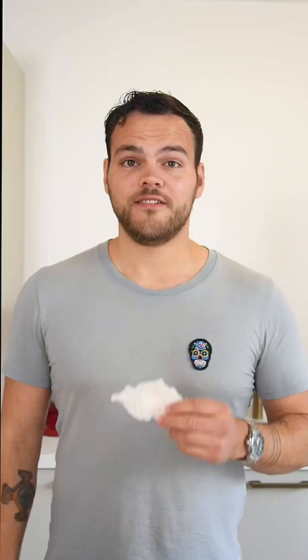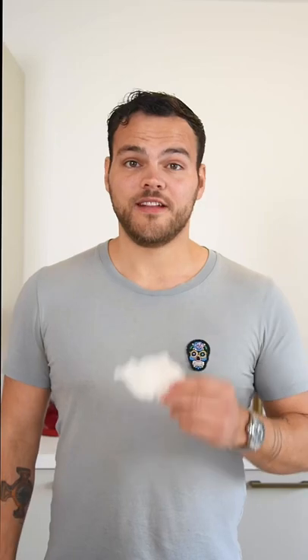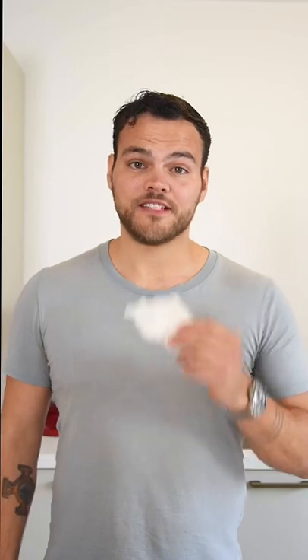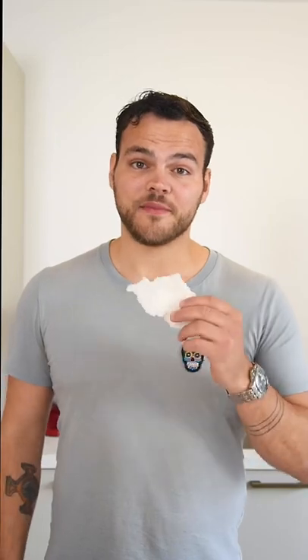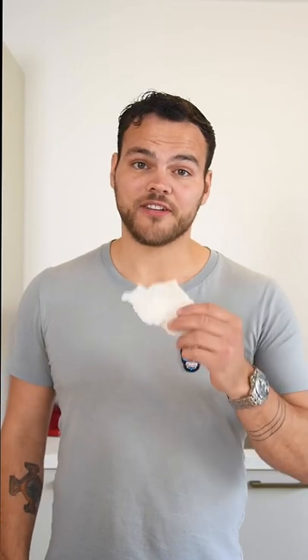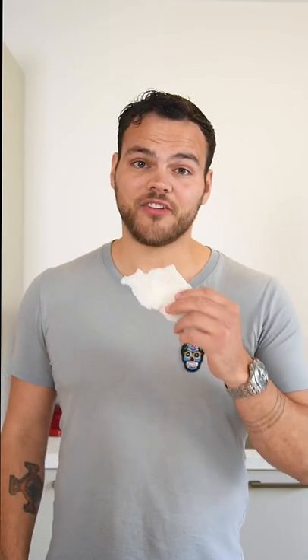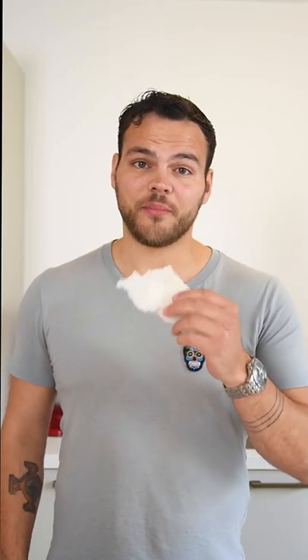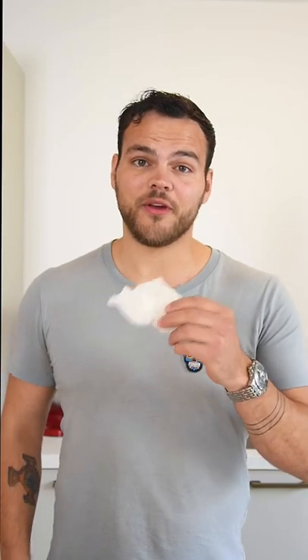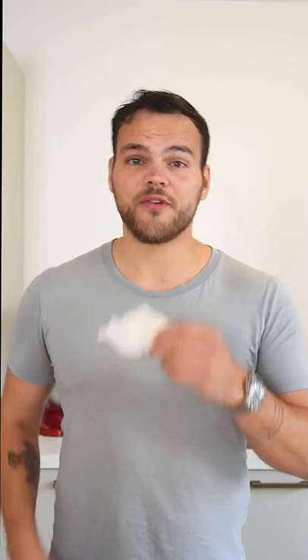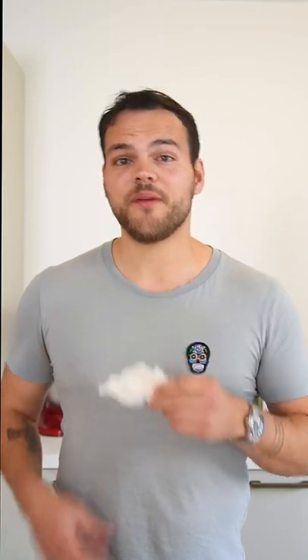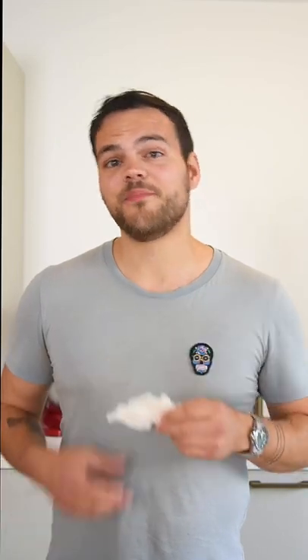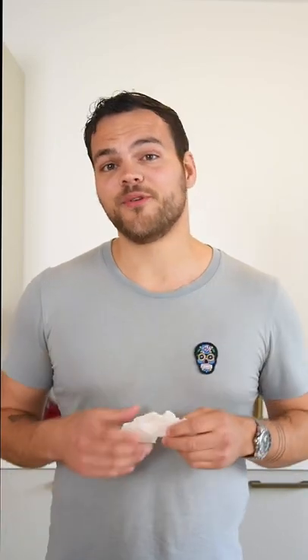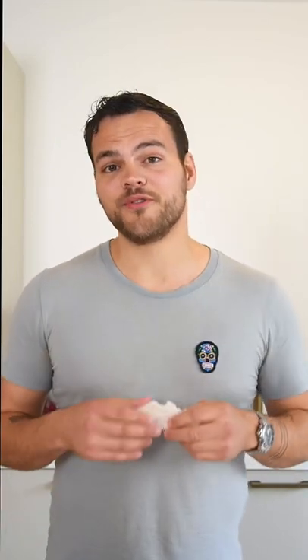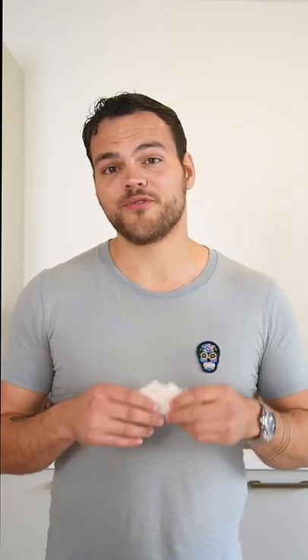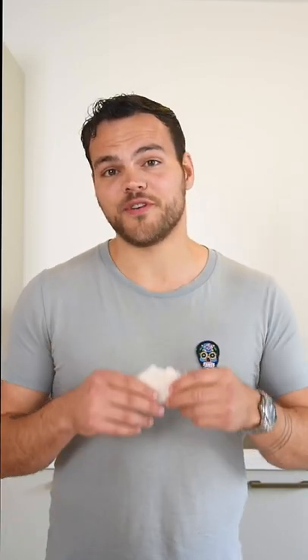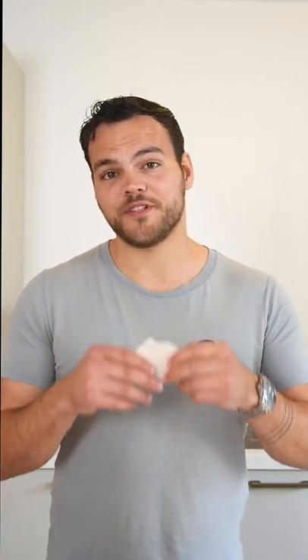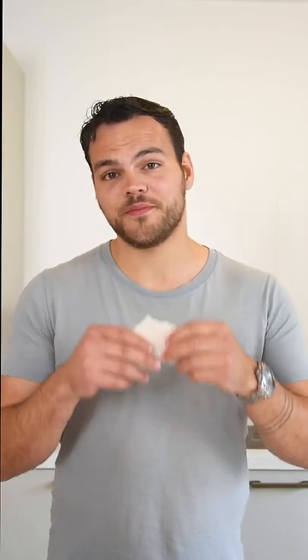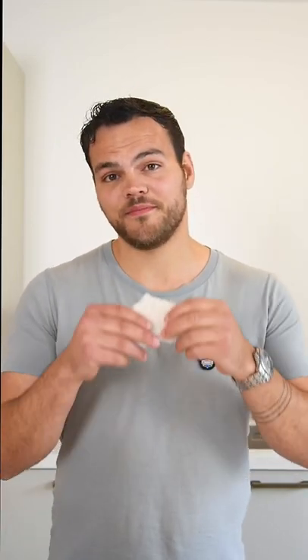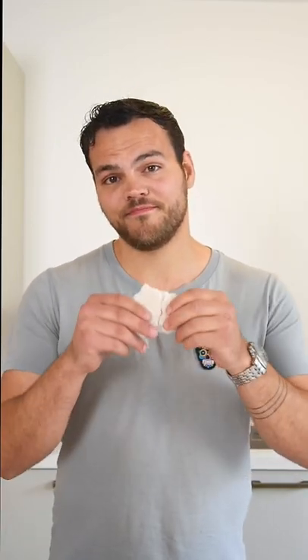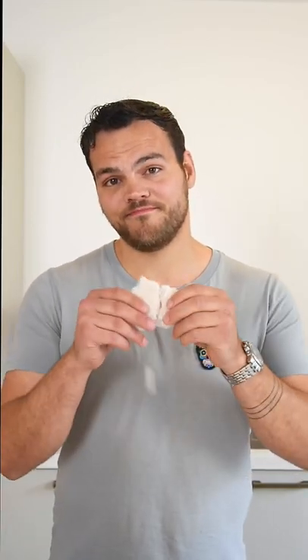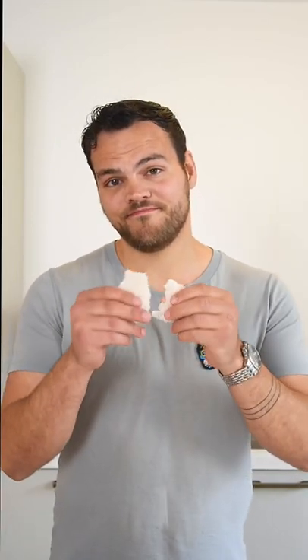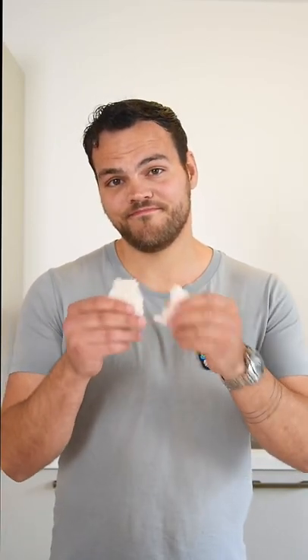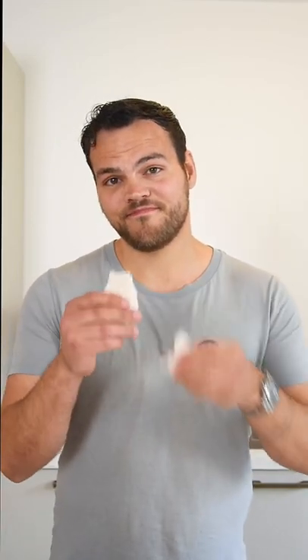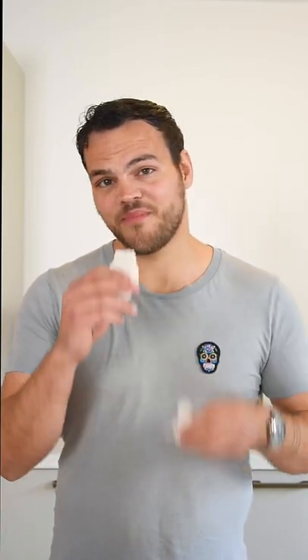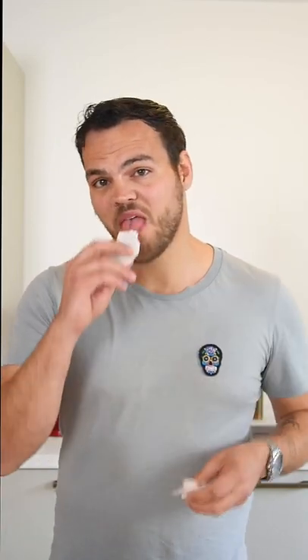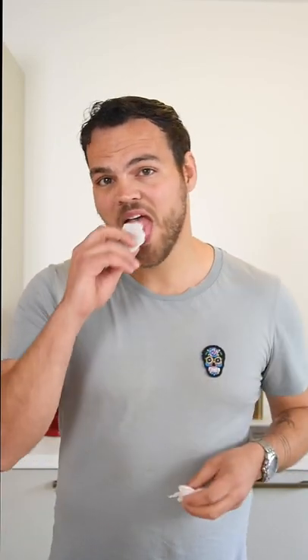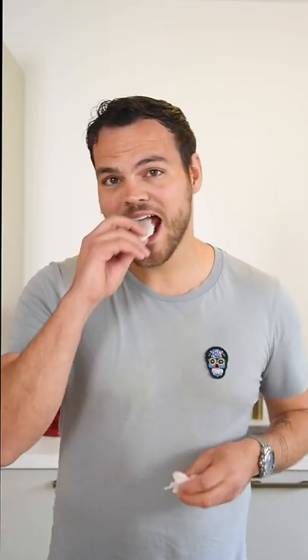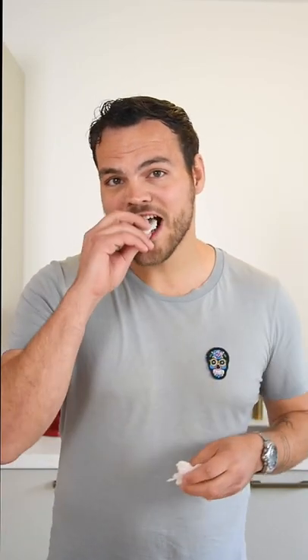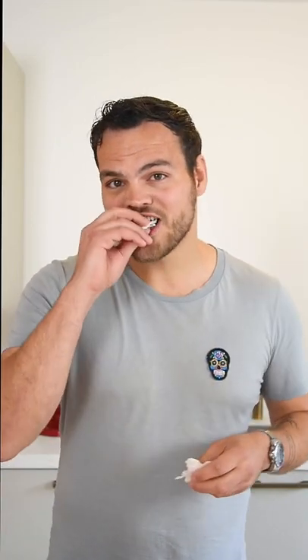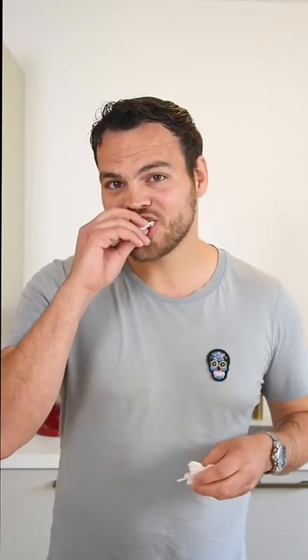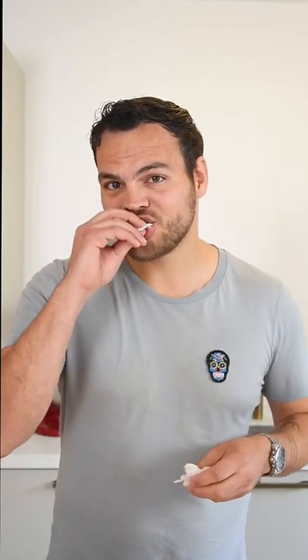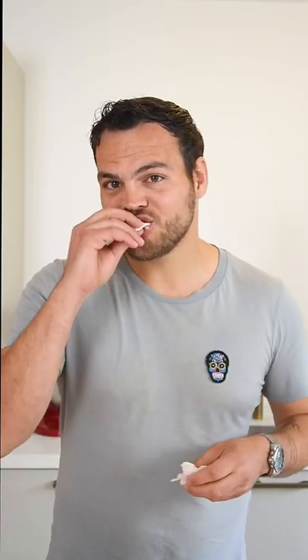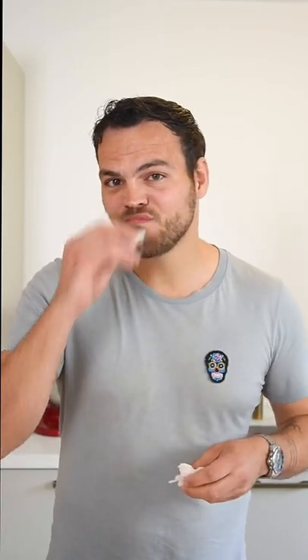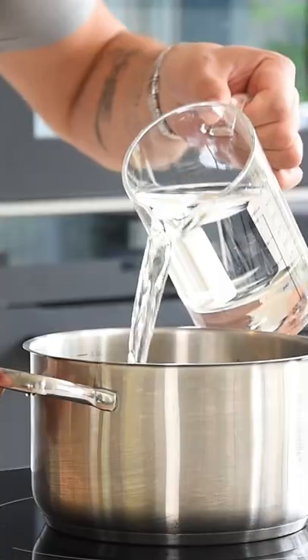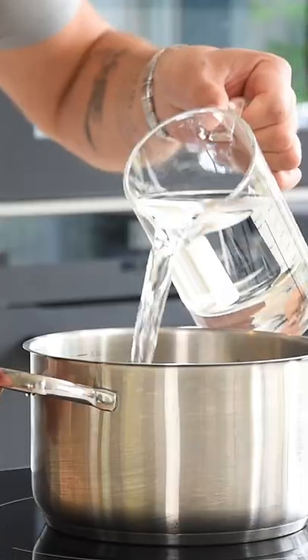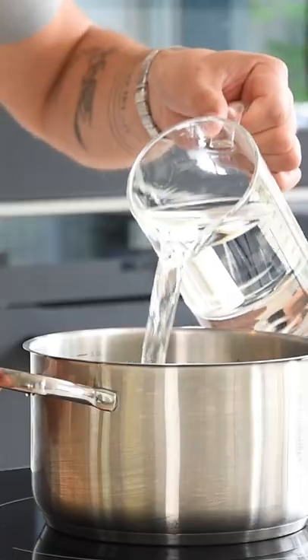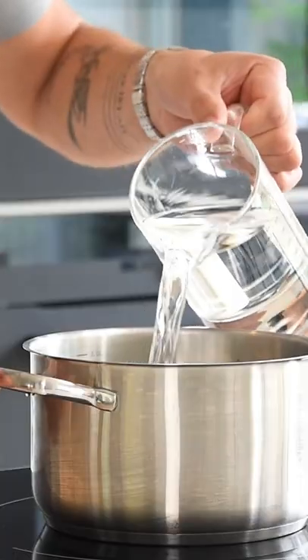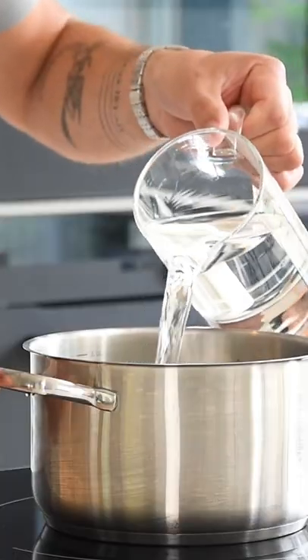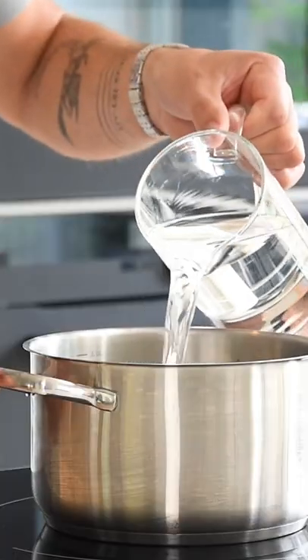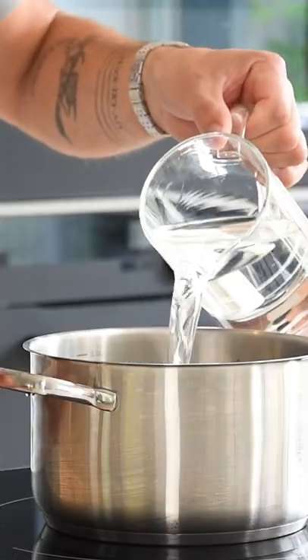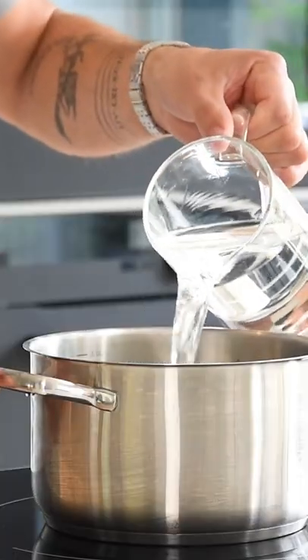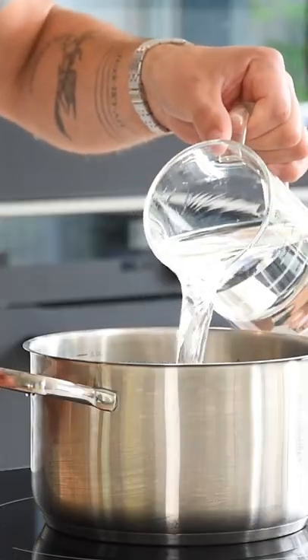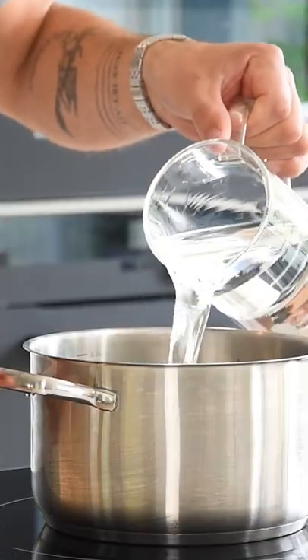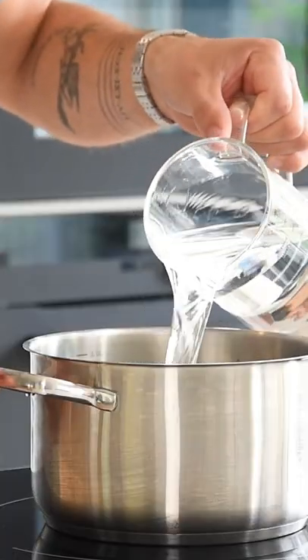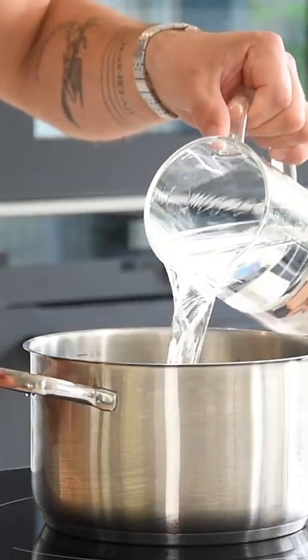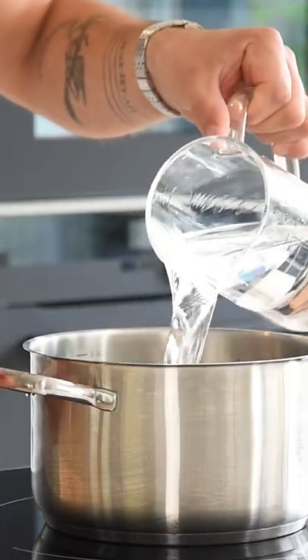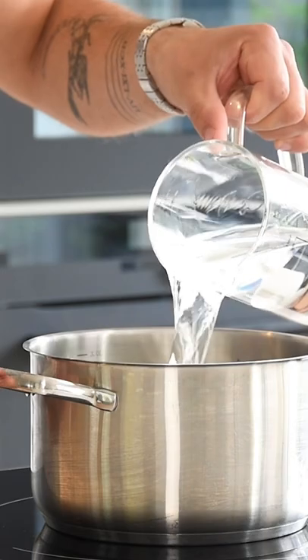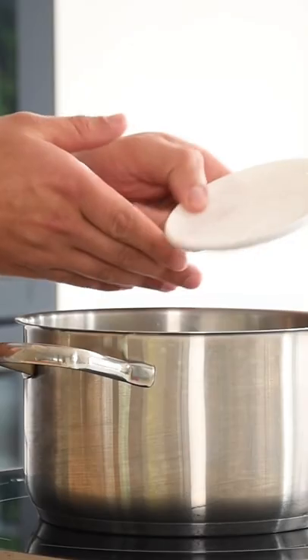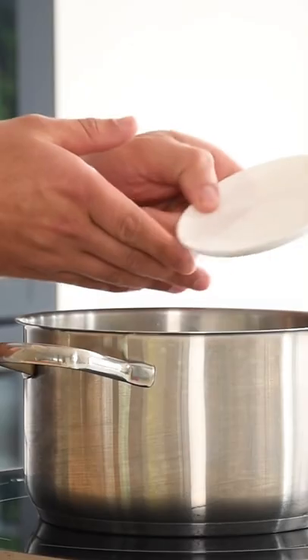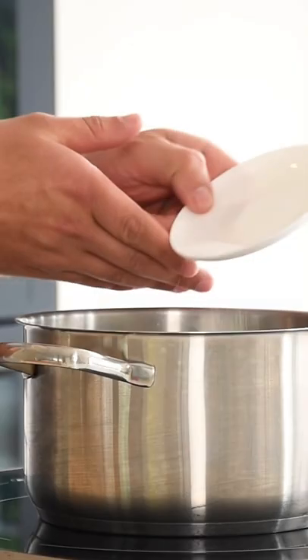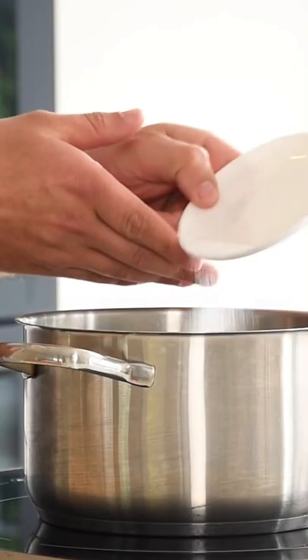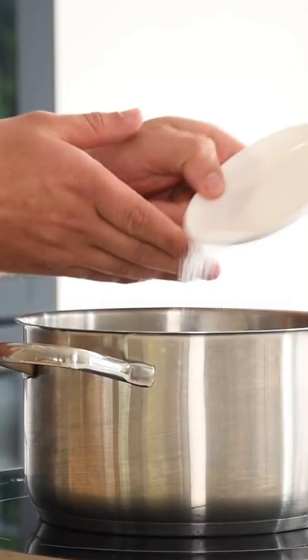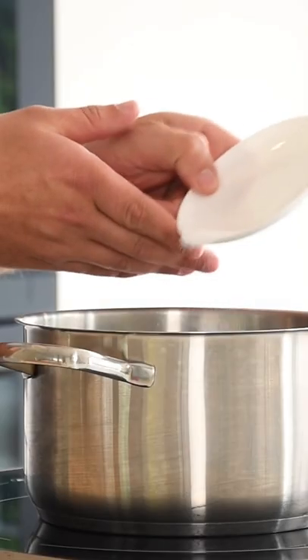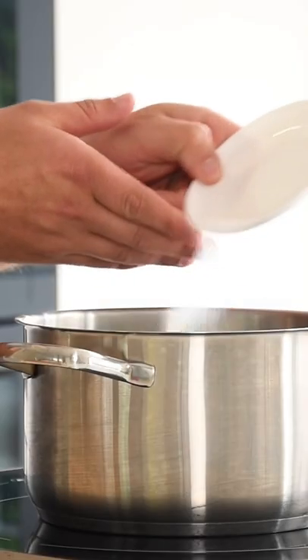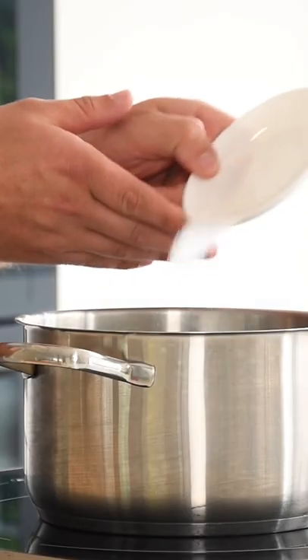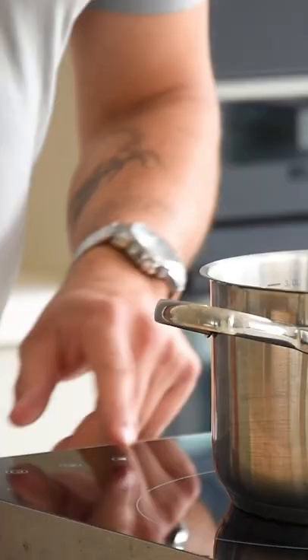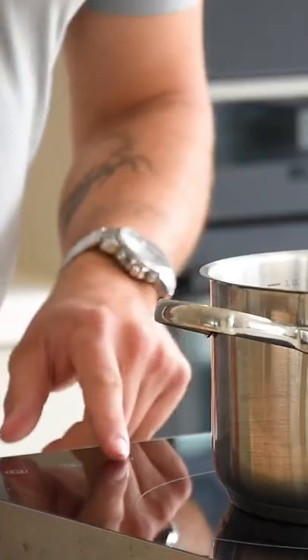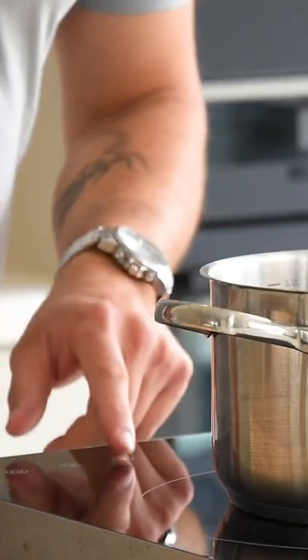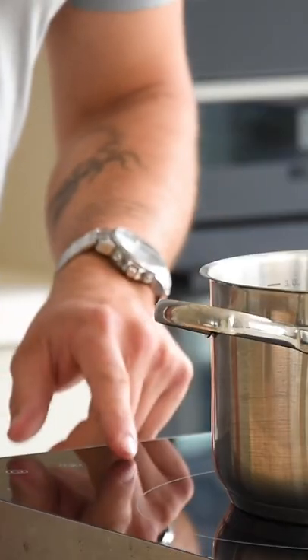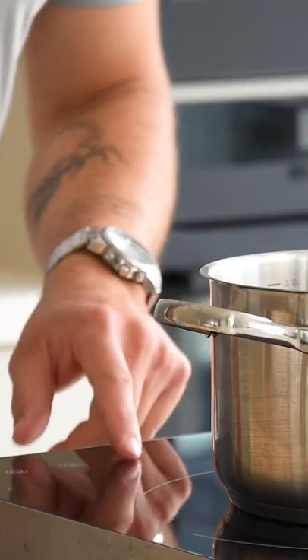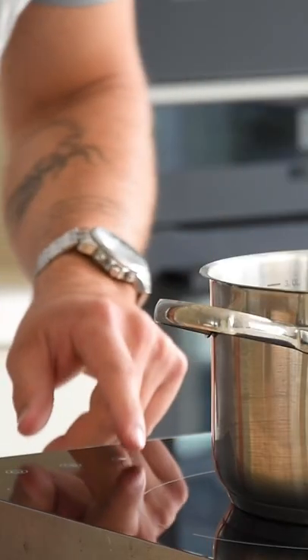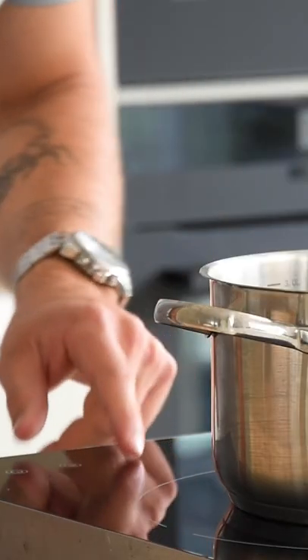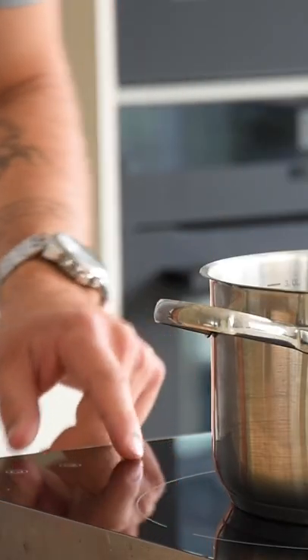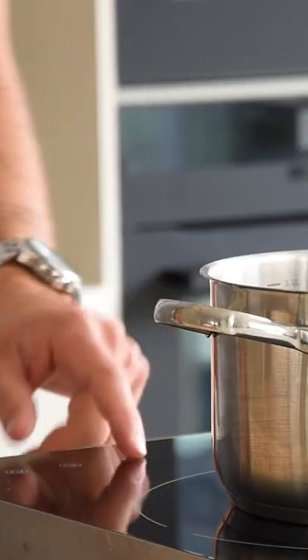Let's make a tapioca pro crisp. First, bring 1900 grams of water and 5 grams of salt to a boil.